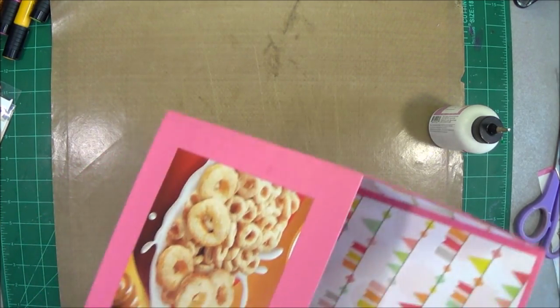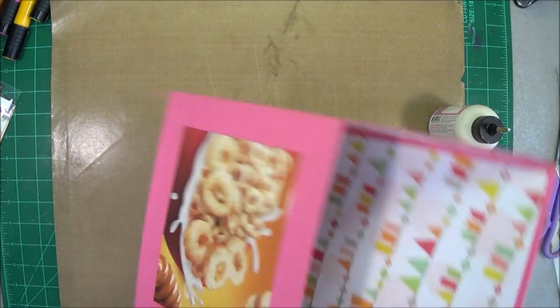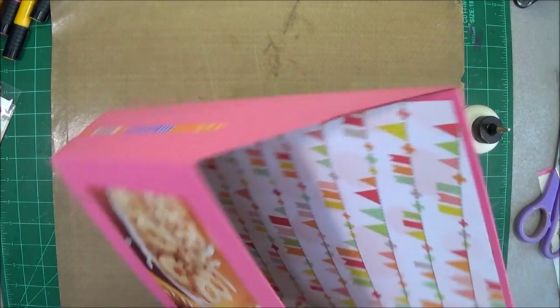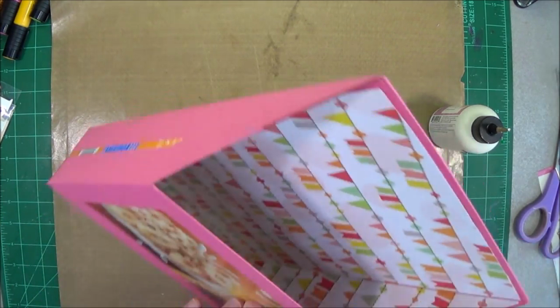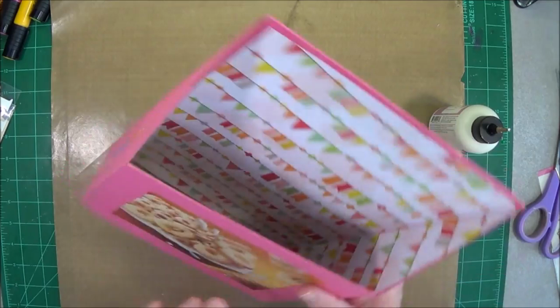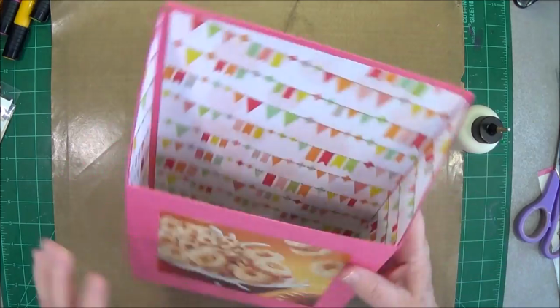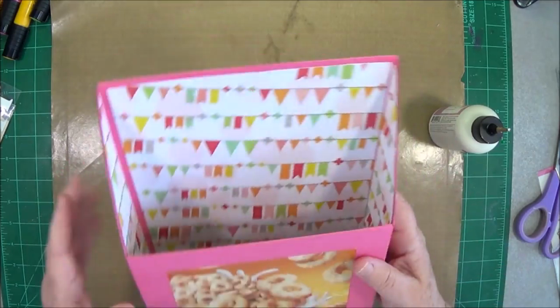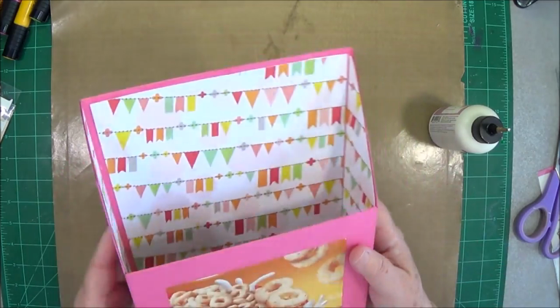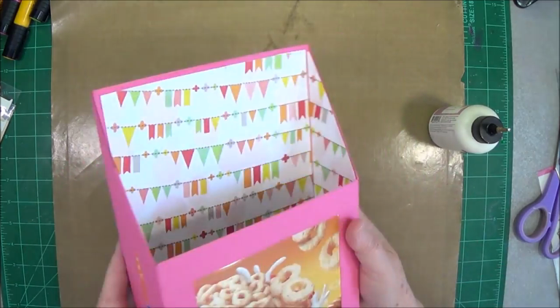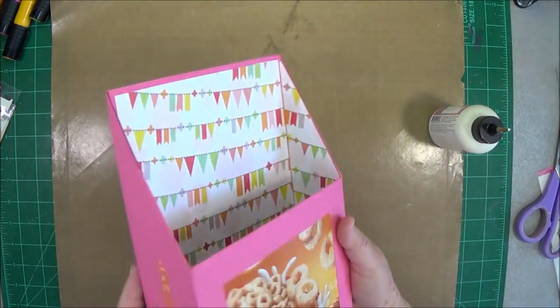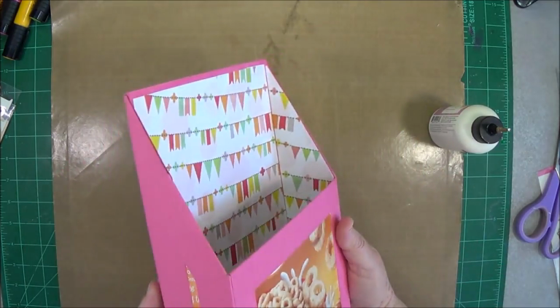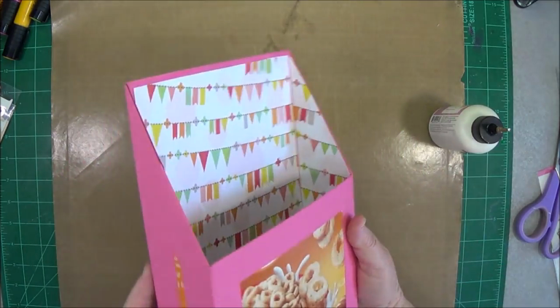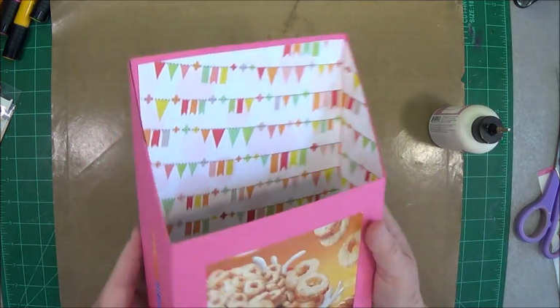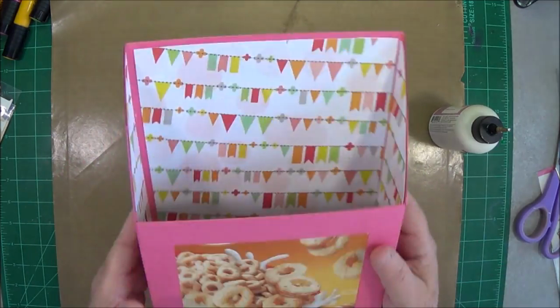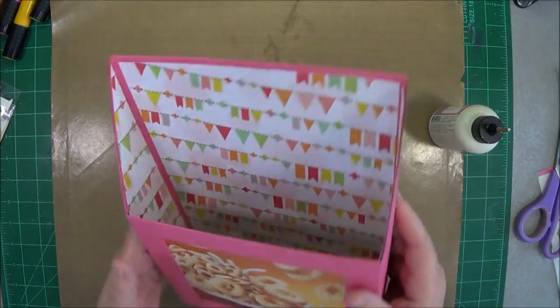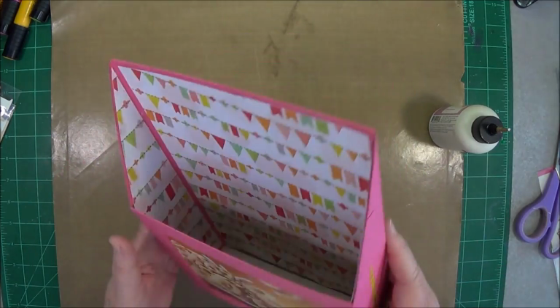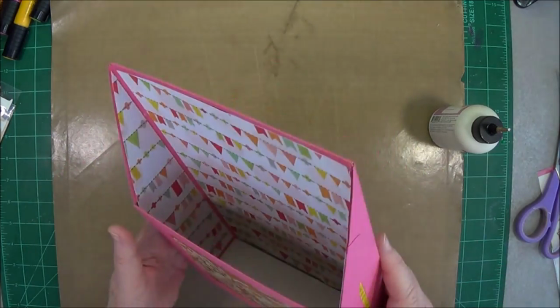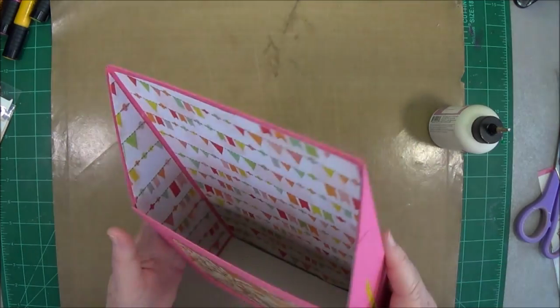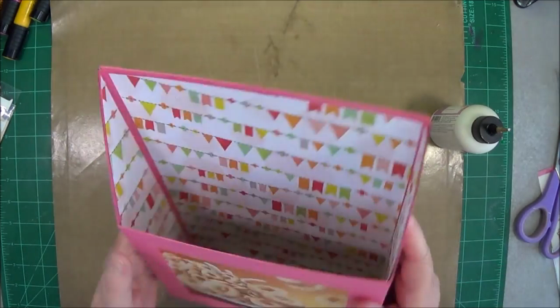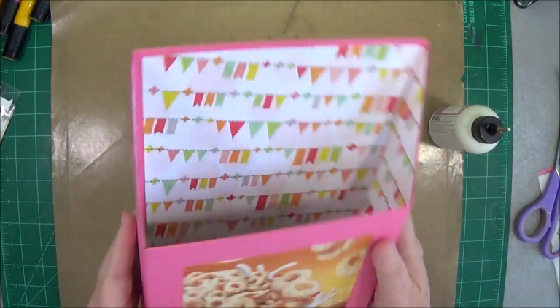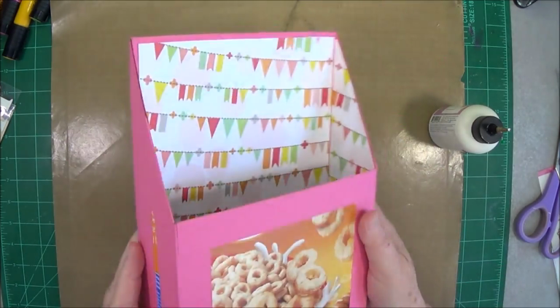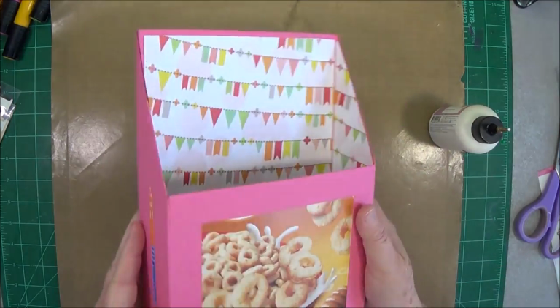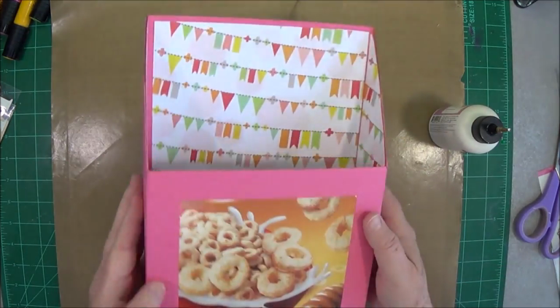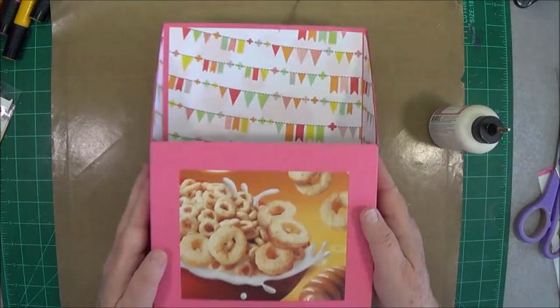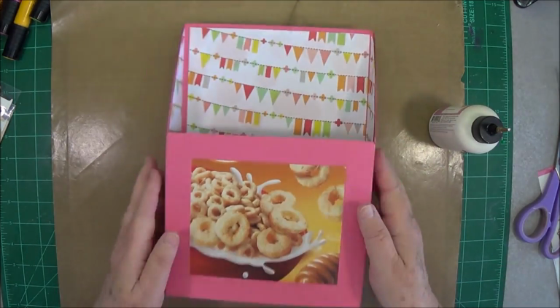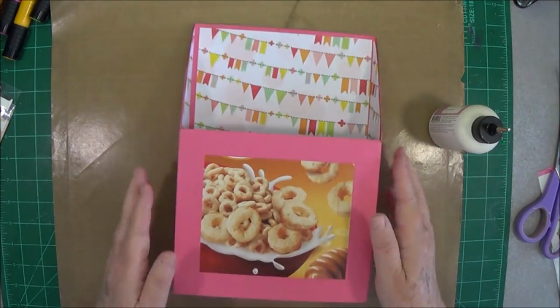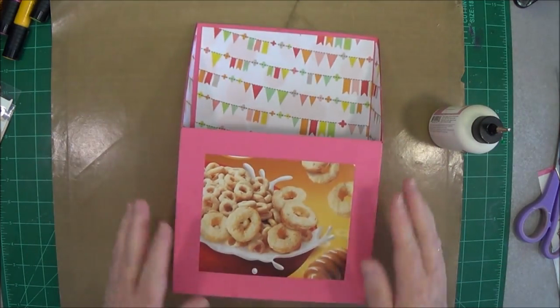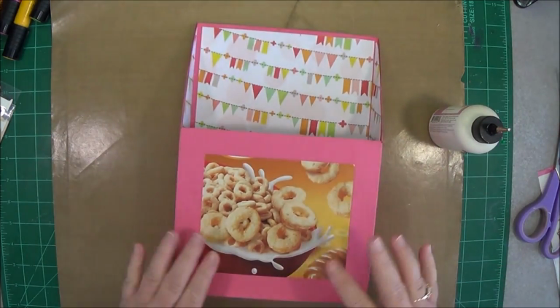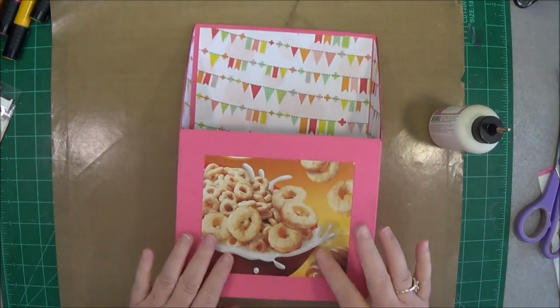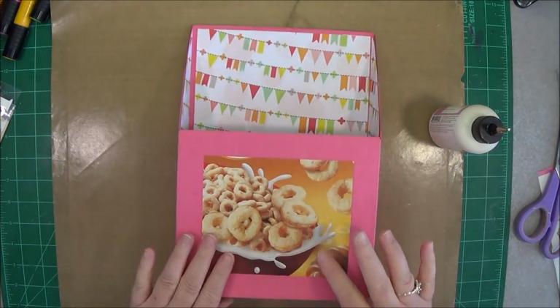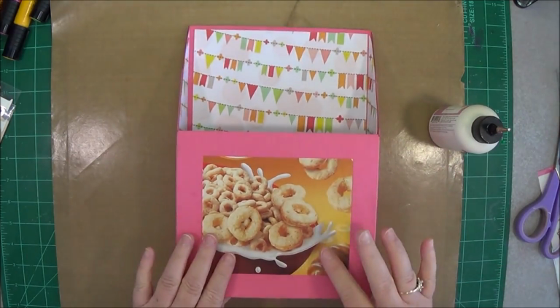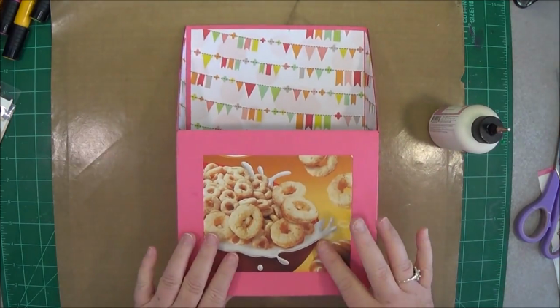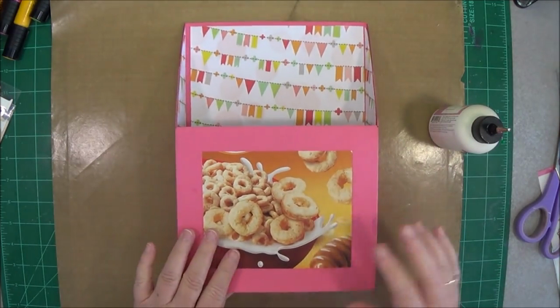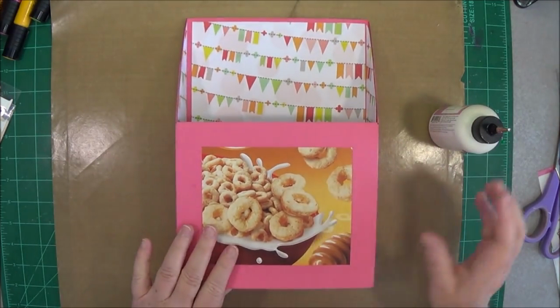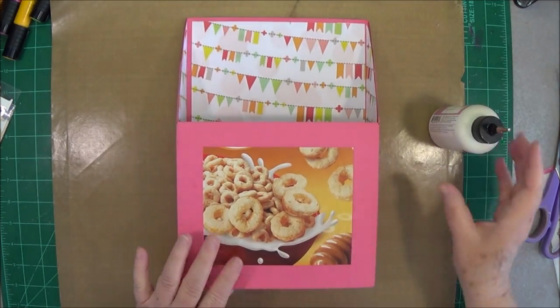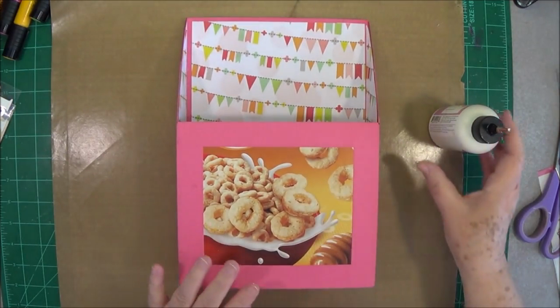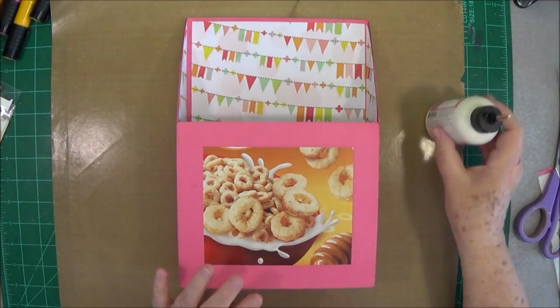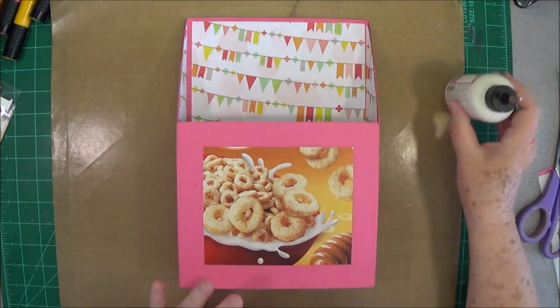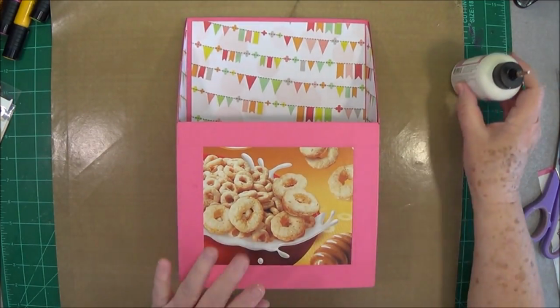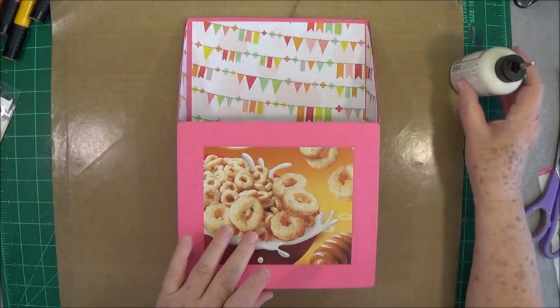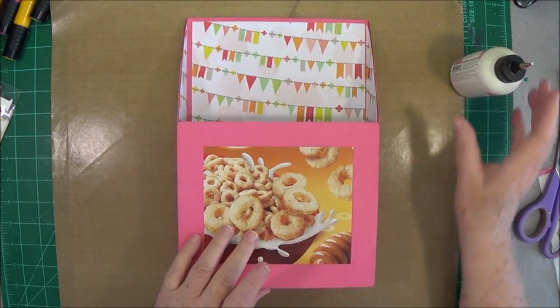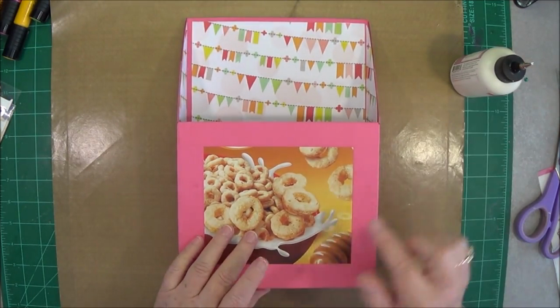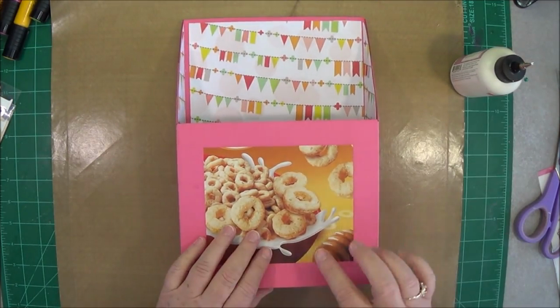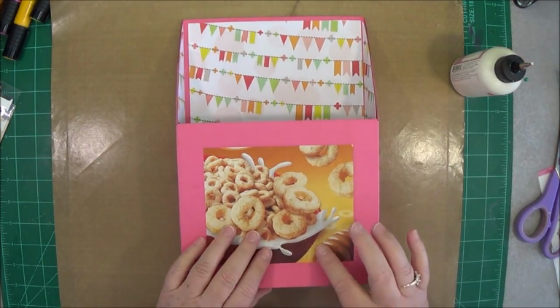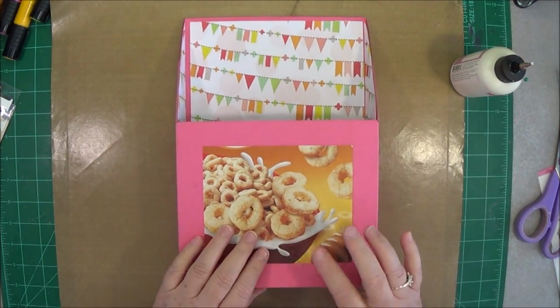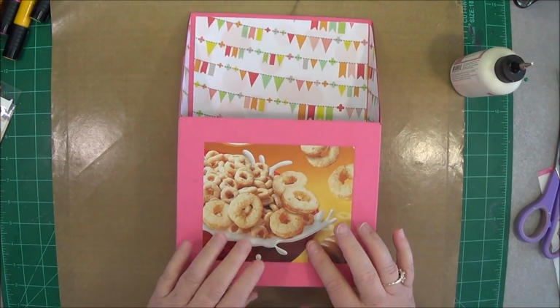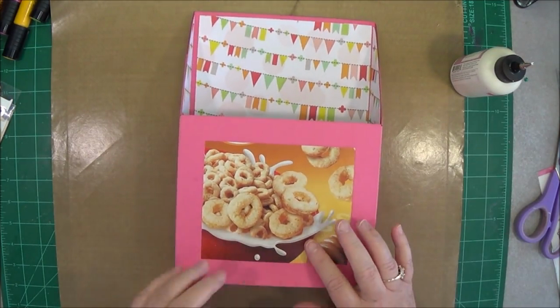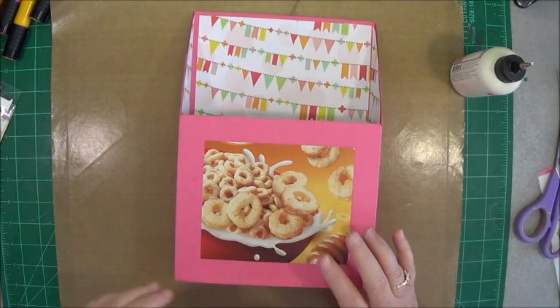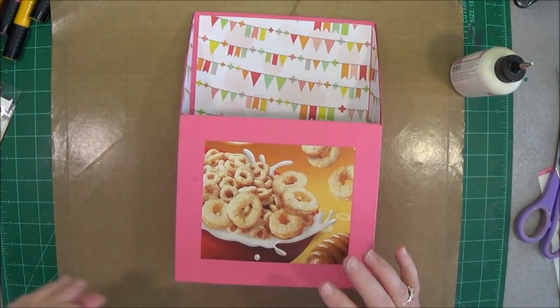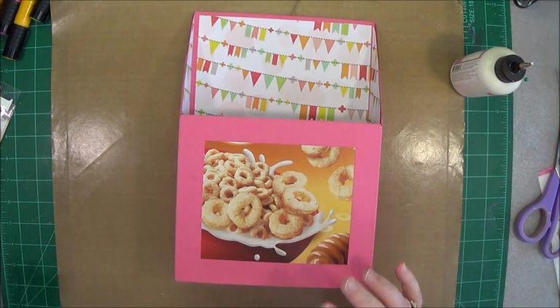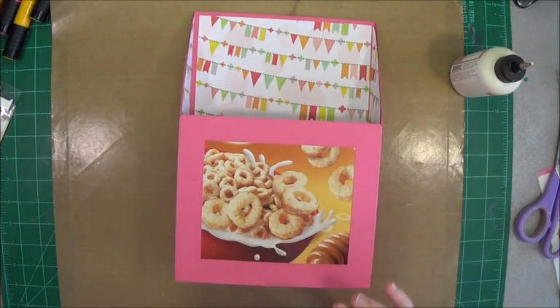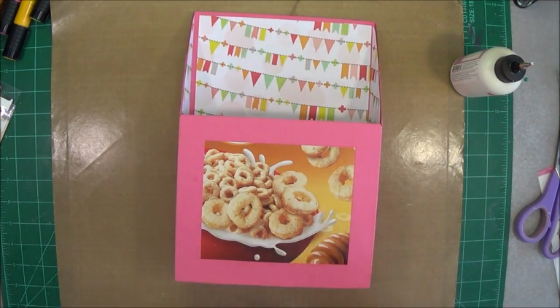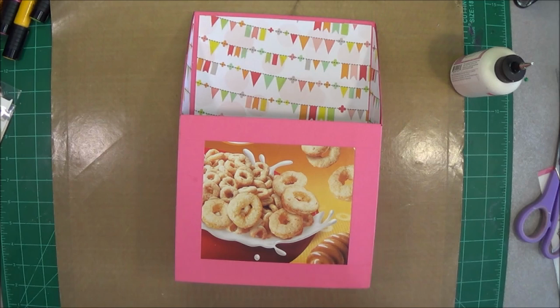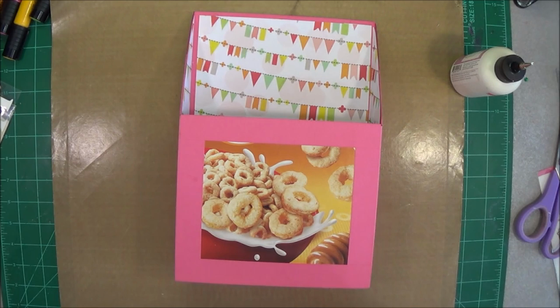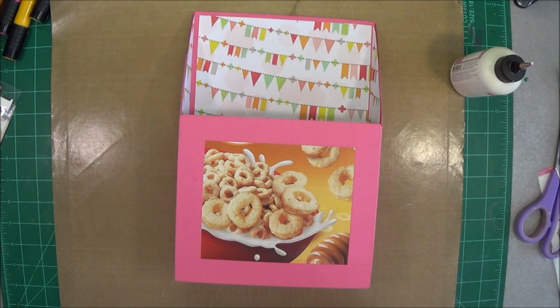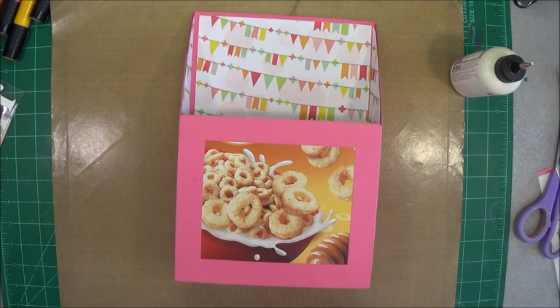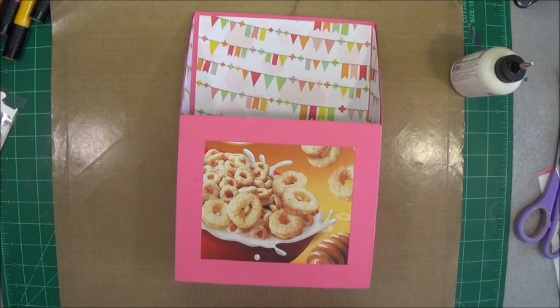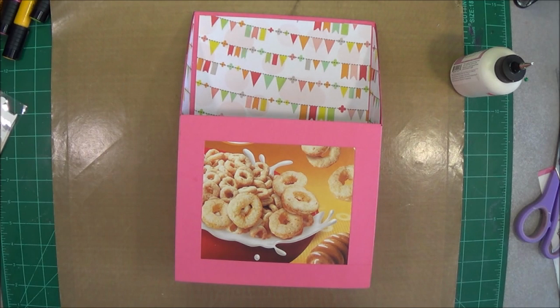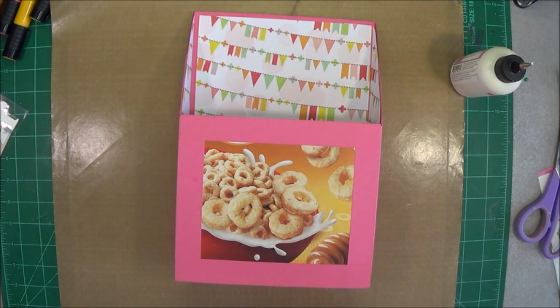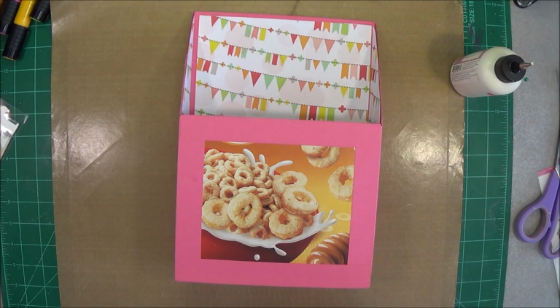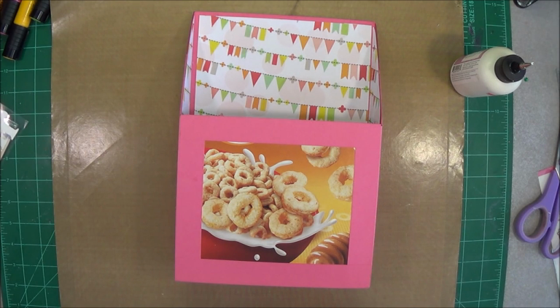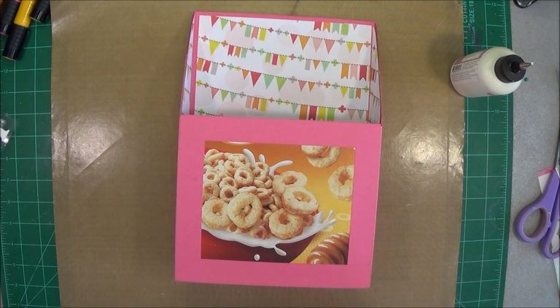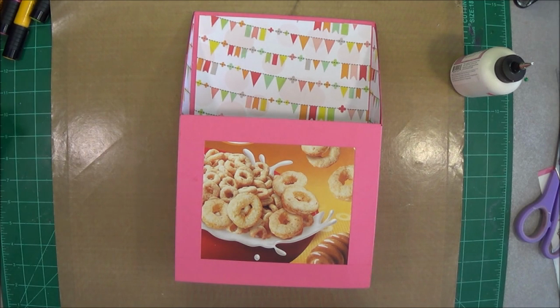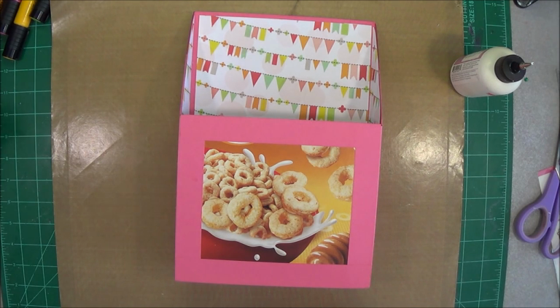We're going to go ahead and glue this one in and then do the other one the same way. I love upcycling — I love taking something that normally you would throw away and using it to make something useful, especially for my grandkids. I love making things for them because they seem so appreciative of just the little things. Using my ruler to go down in there and press it down — there we go. Making sure I put my flags the right way. We're going to do this one the same way, lay it down and take your ruler to press that down.